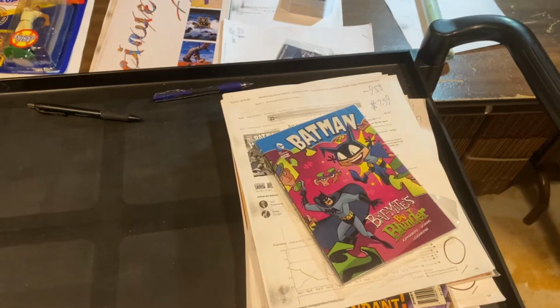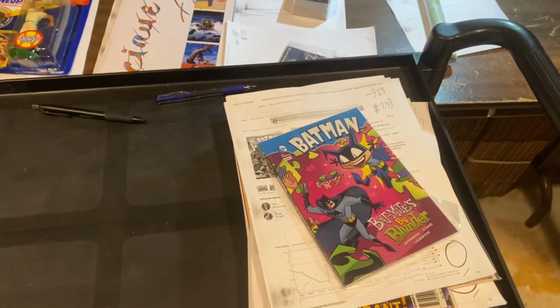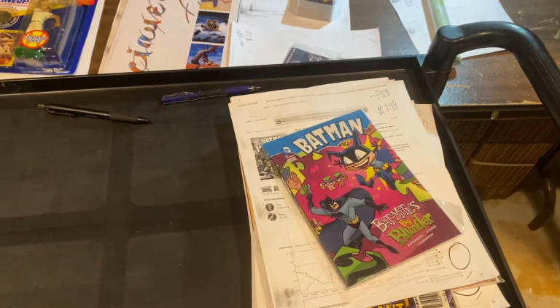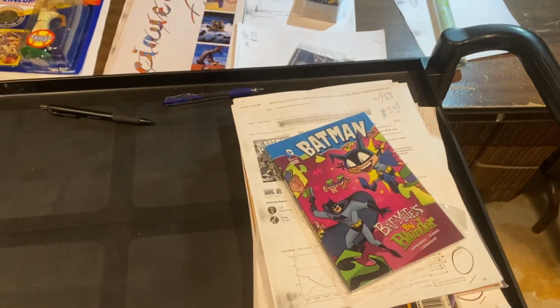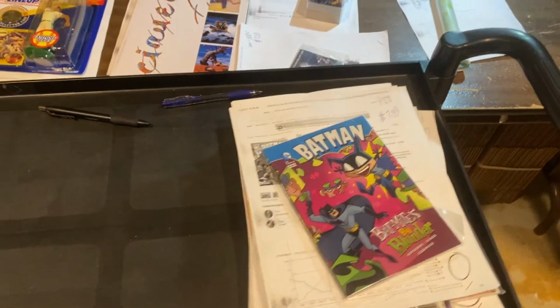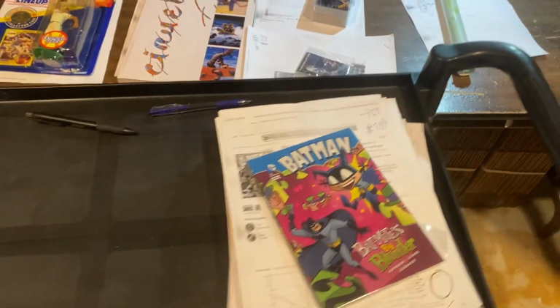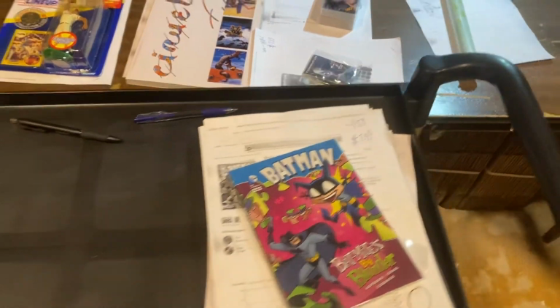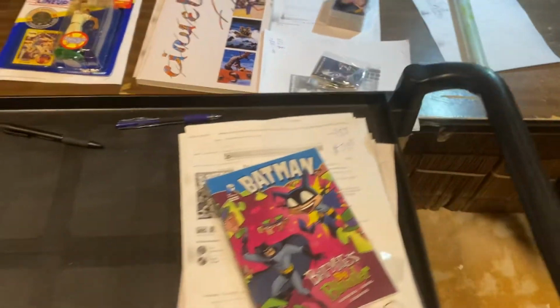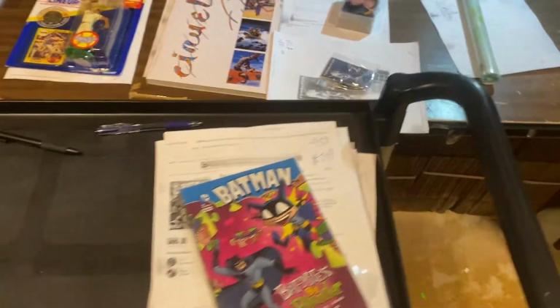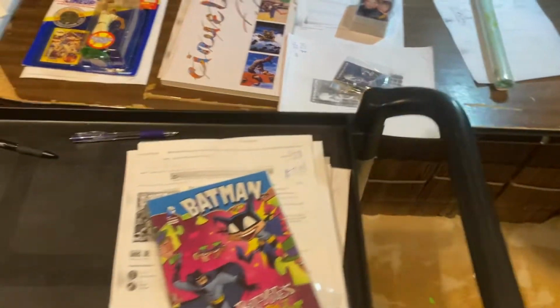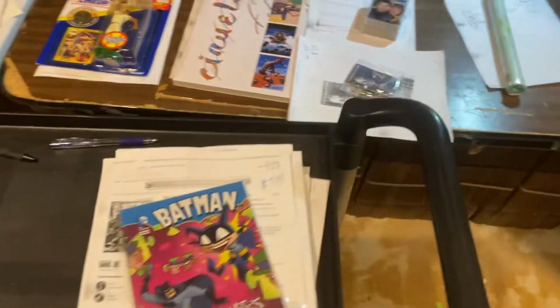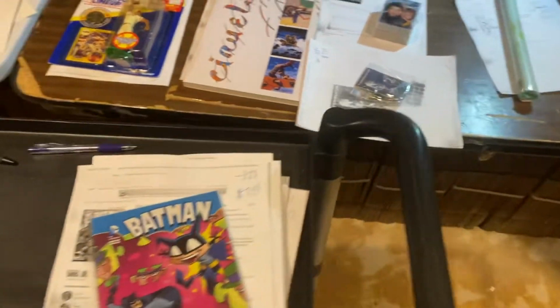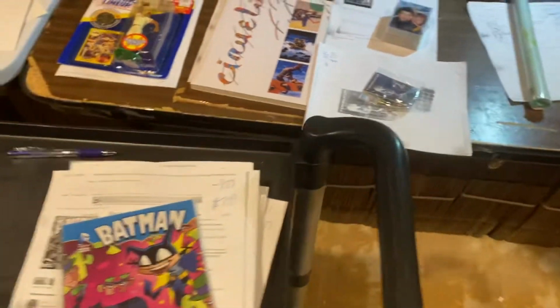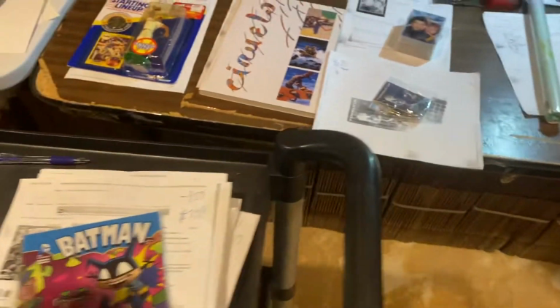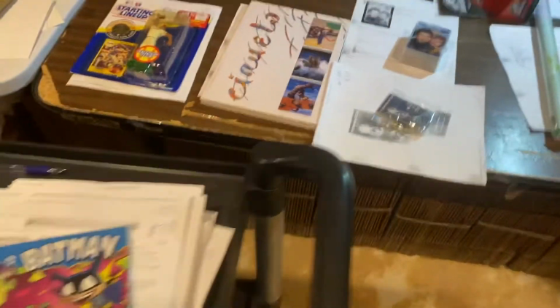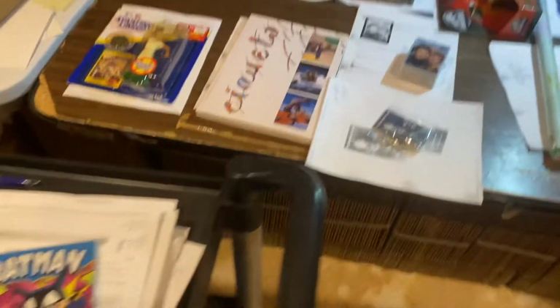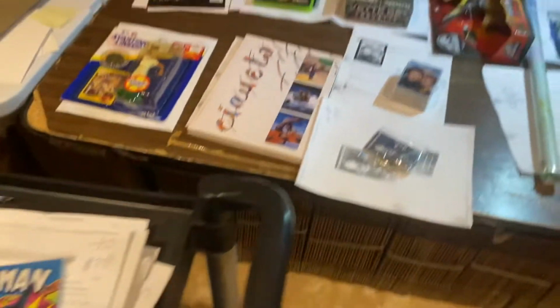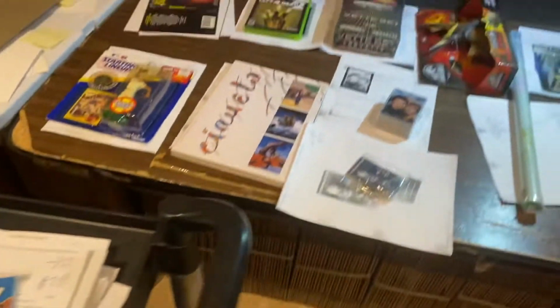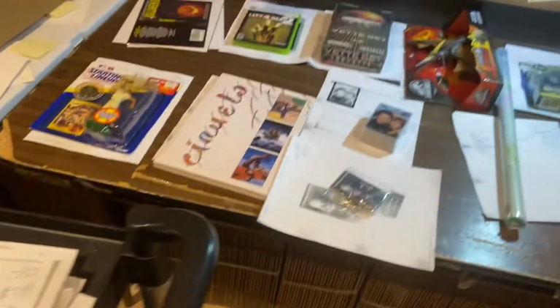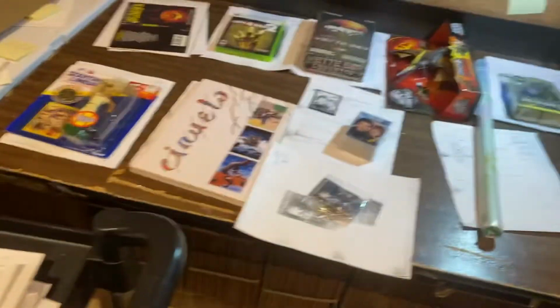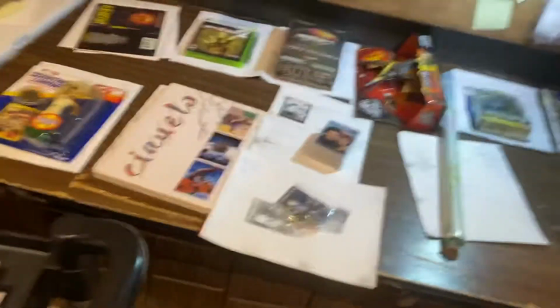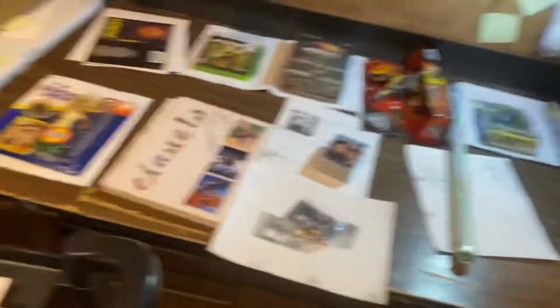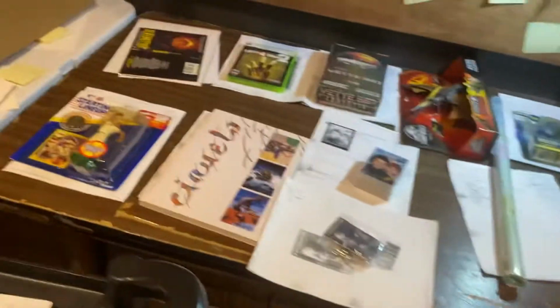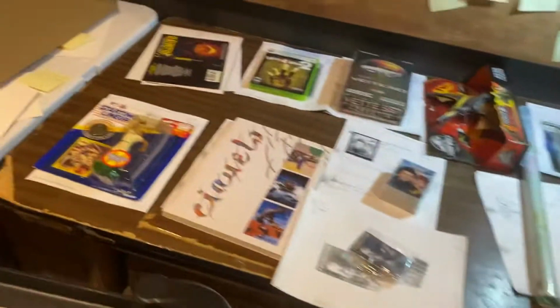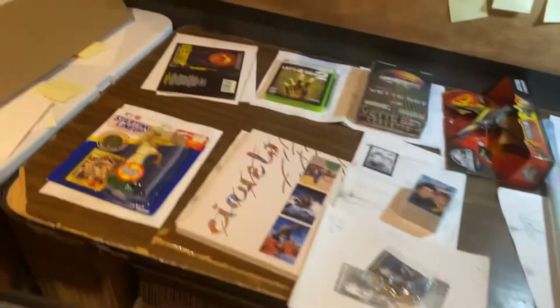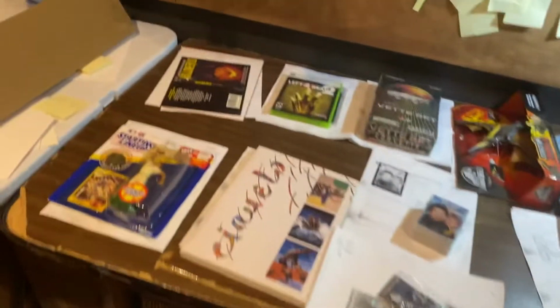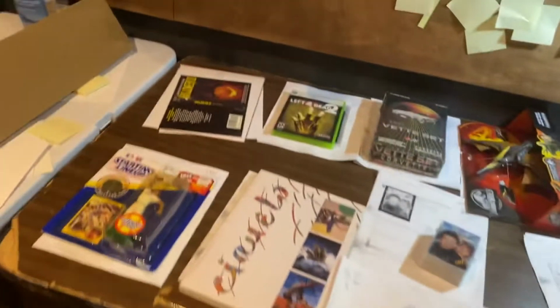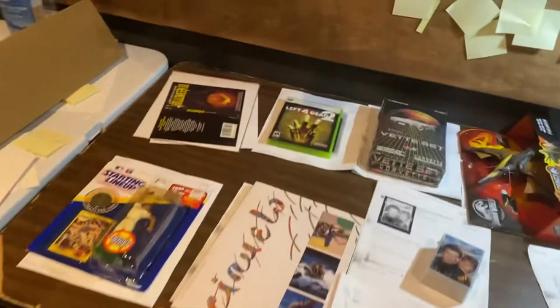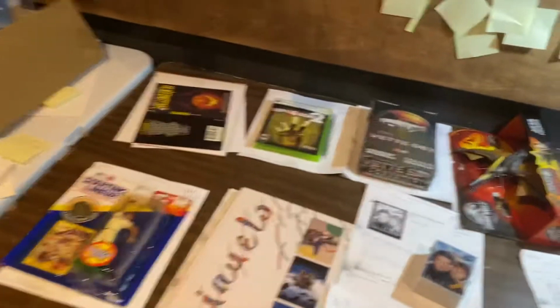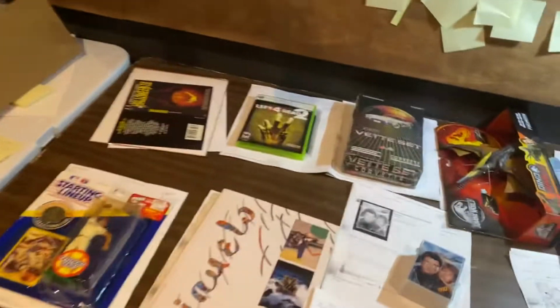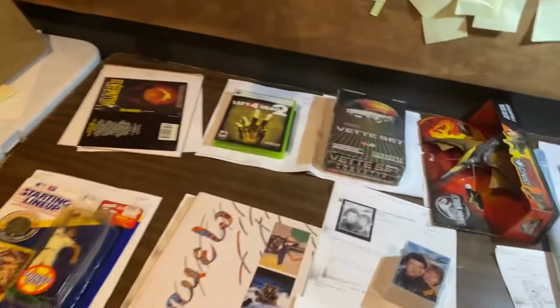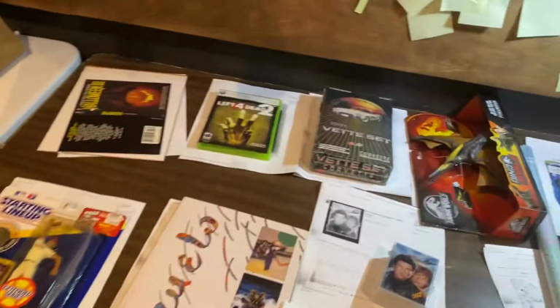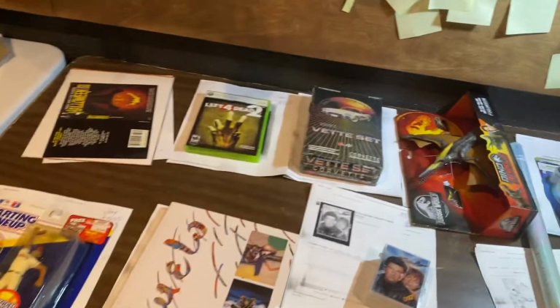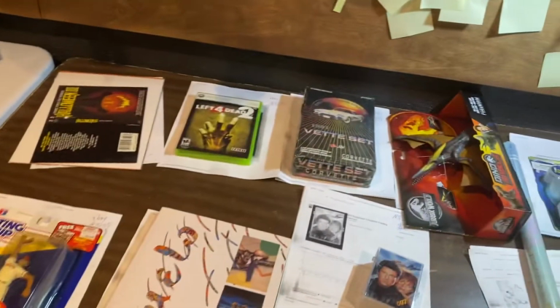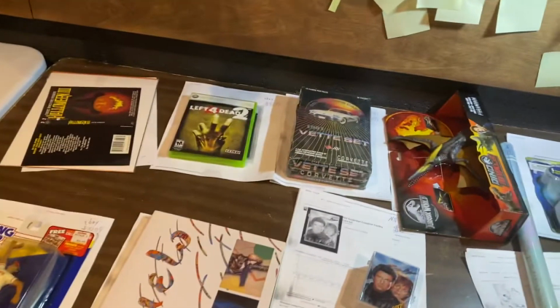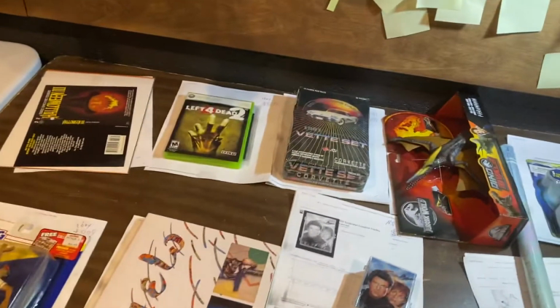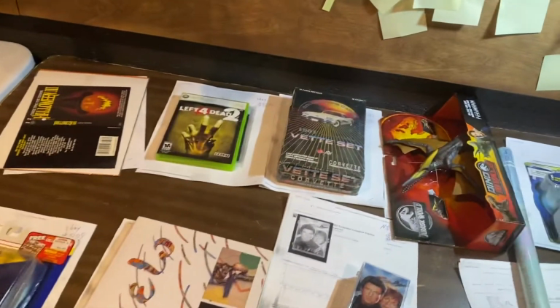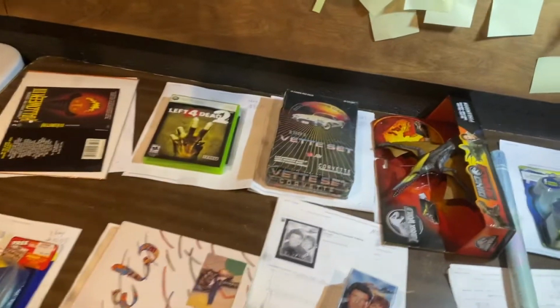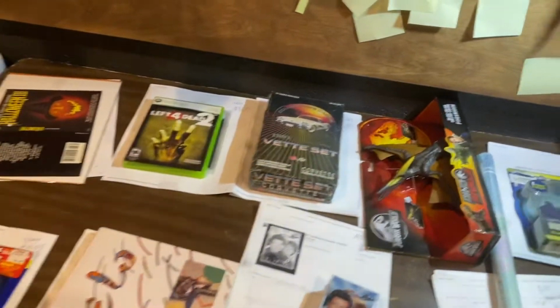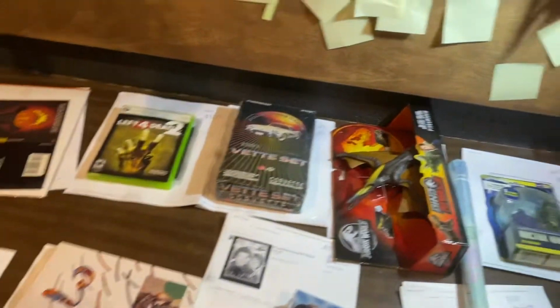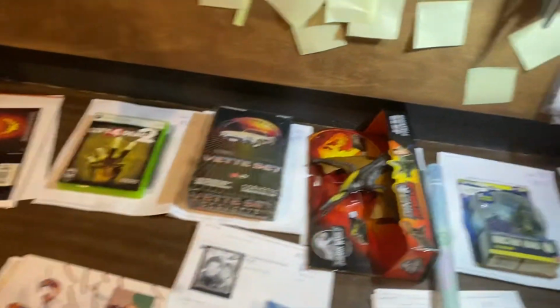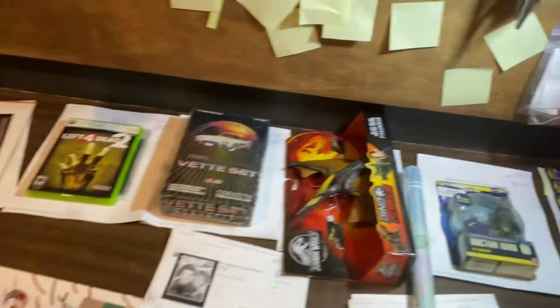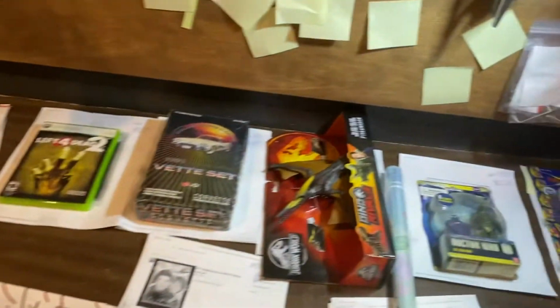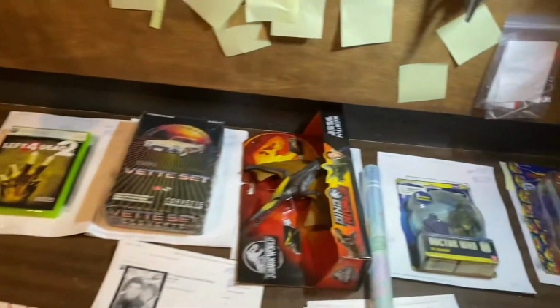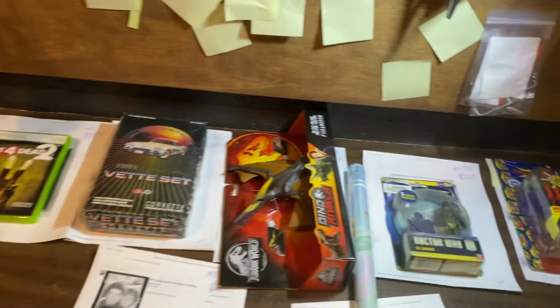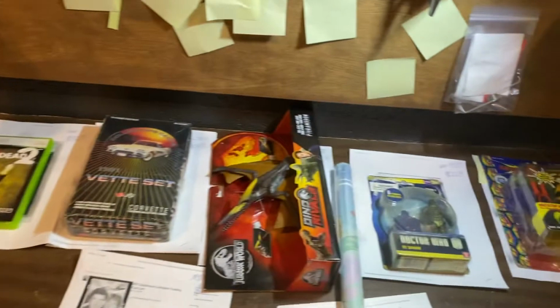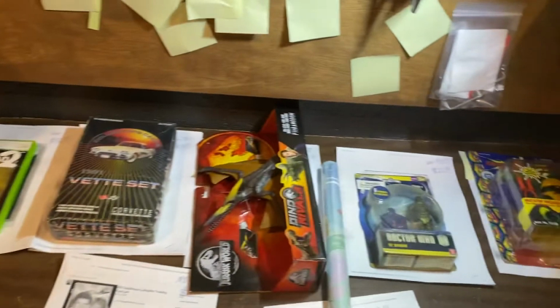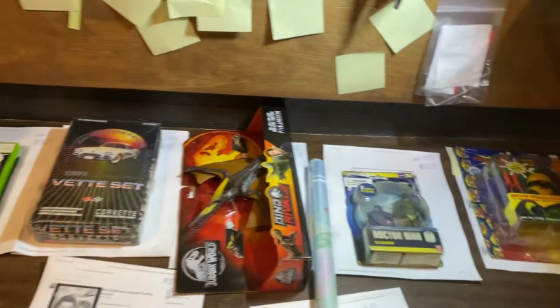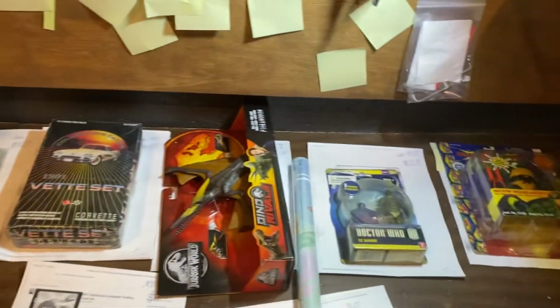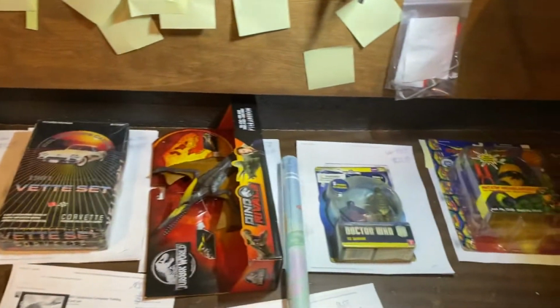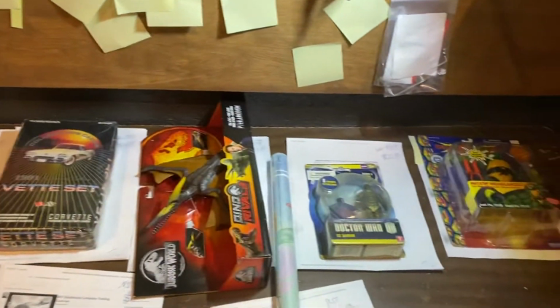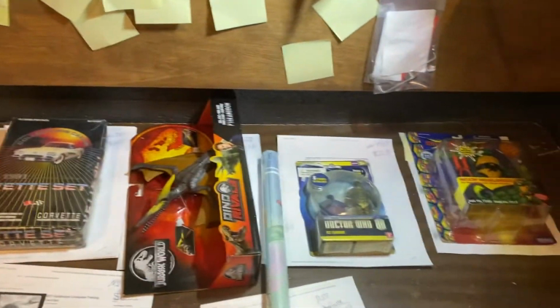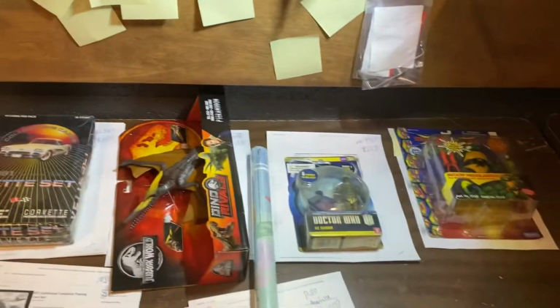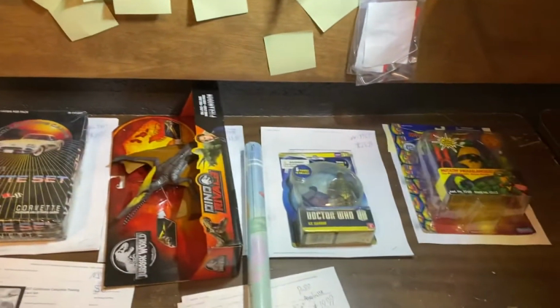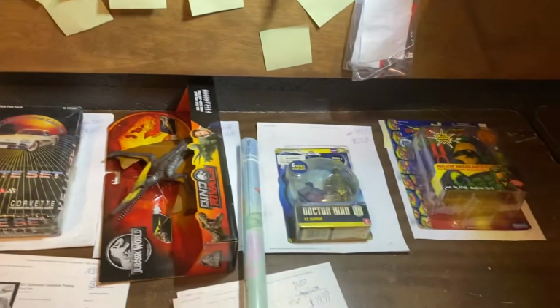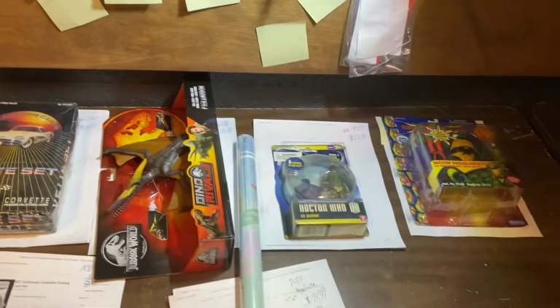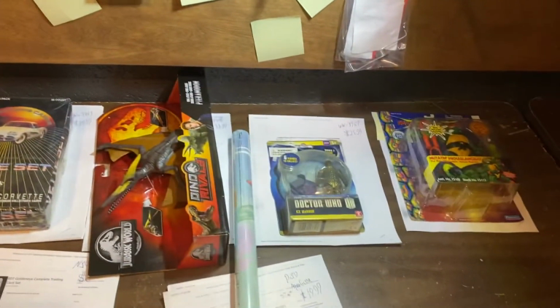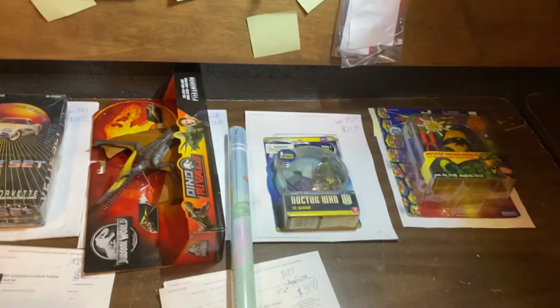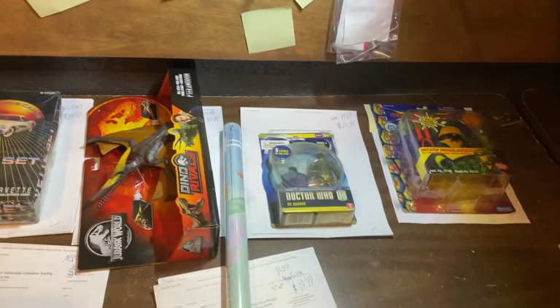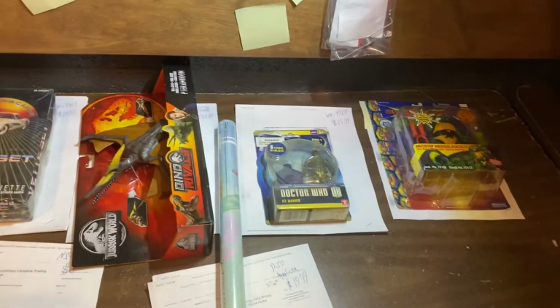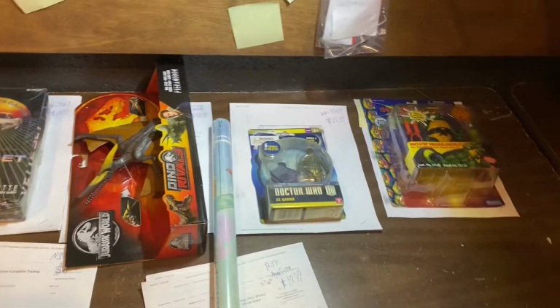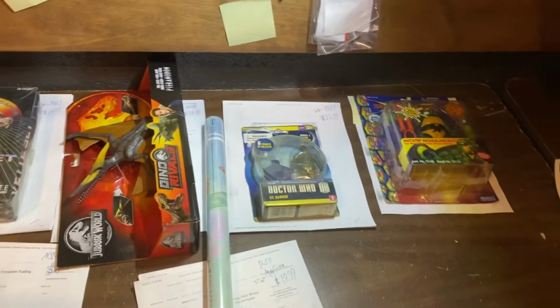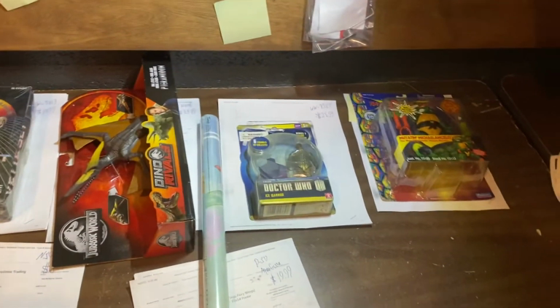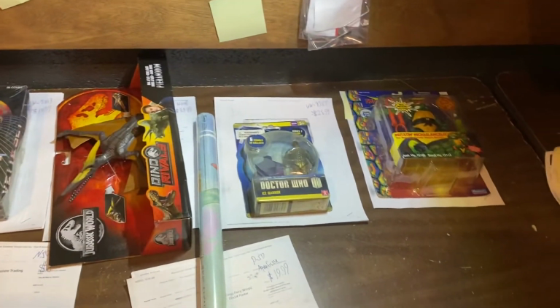Welcome everybody to another What's Movin' with Dee. I got some exciting stuff to show you here on this episode.